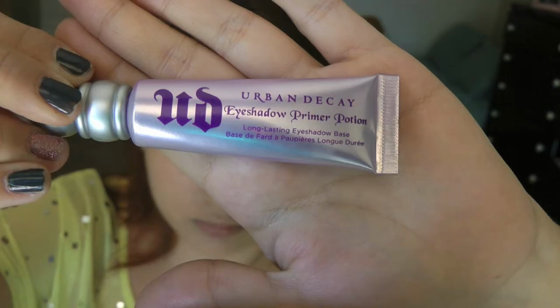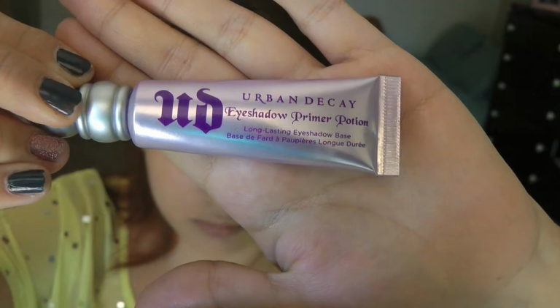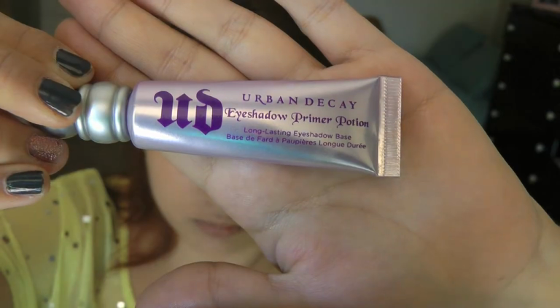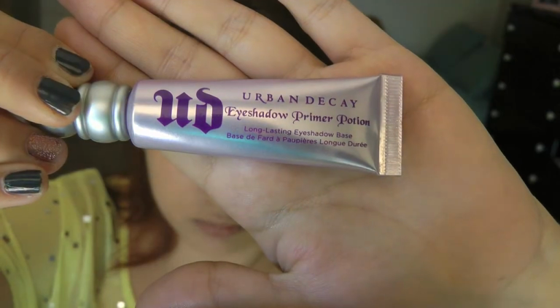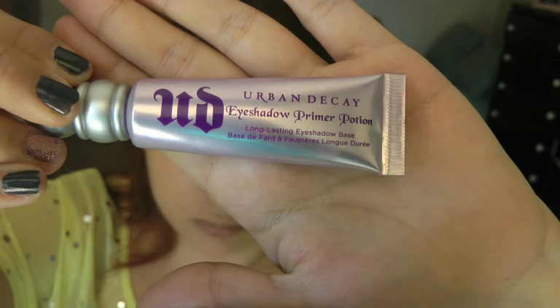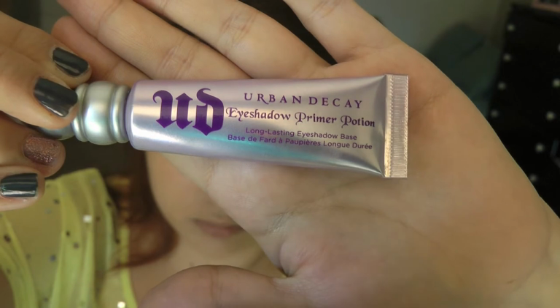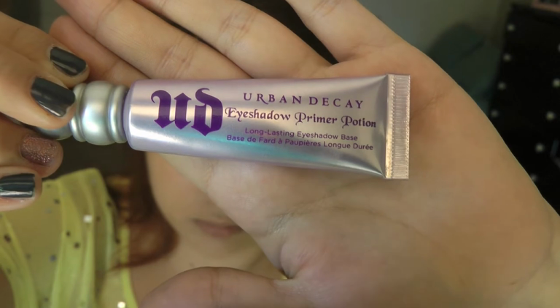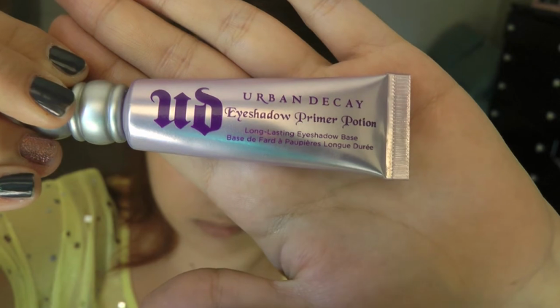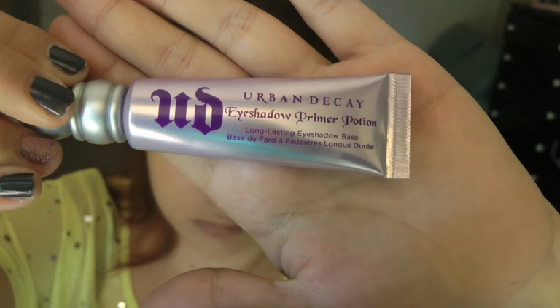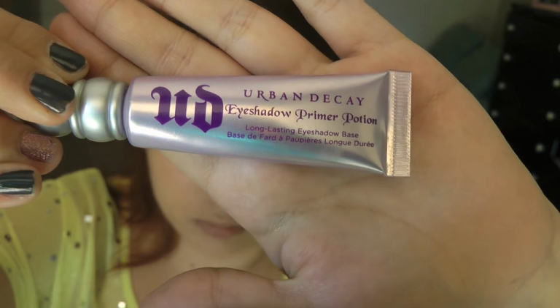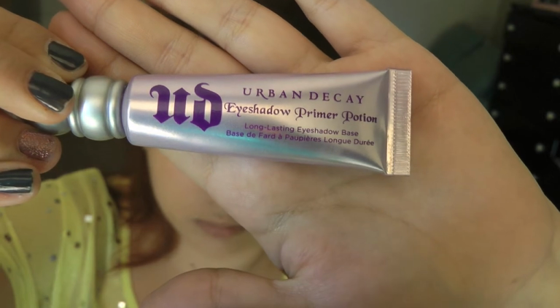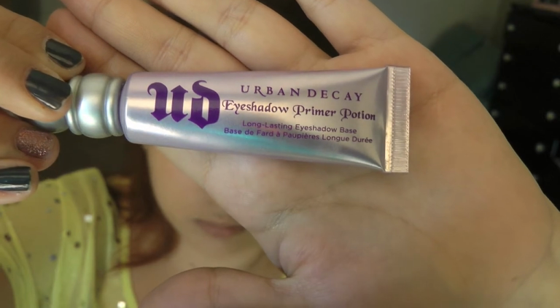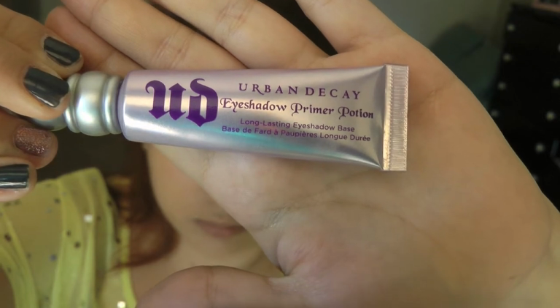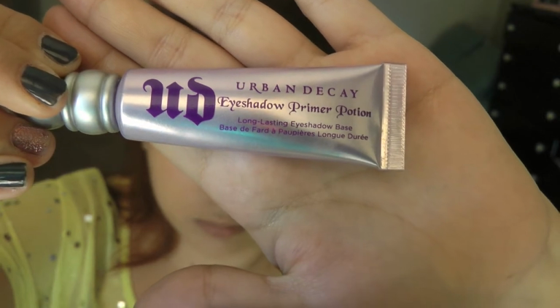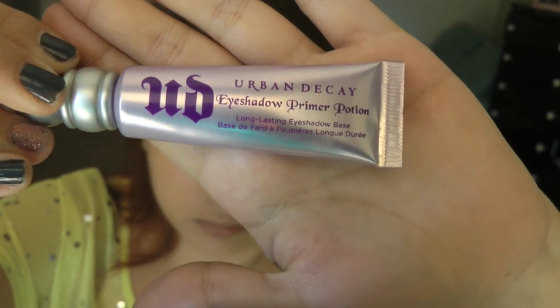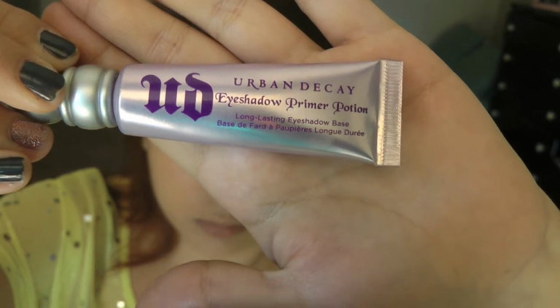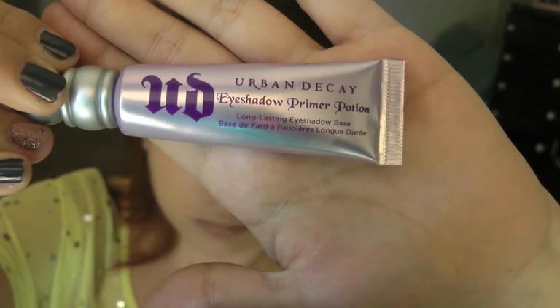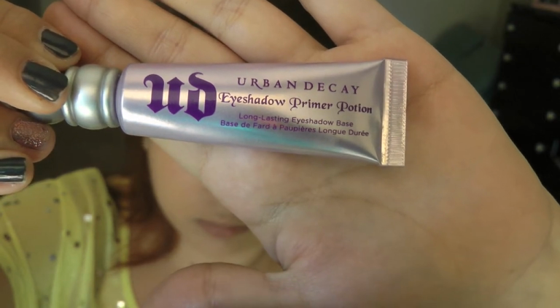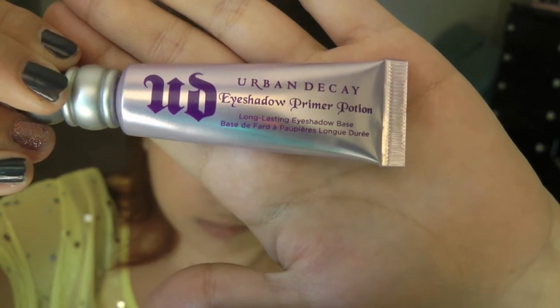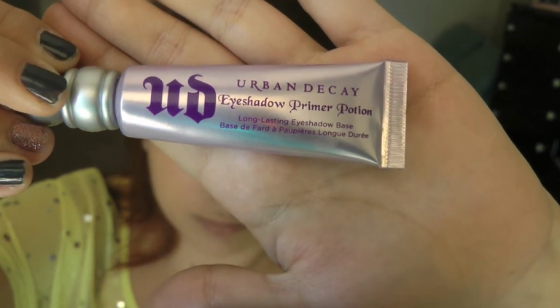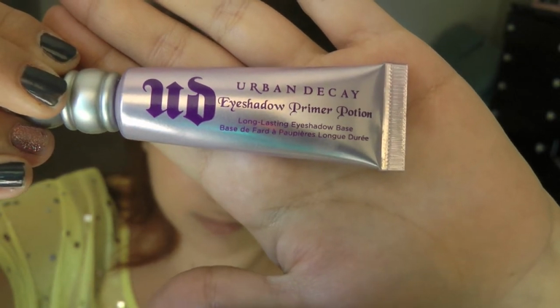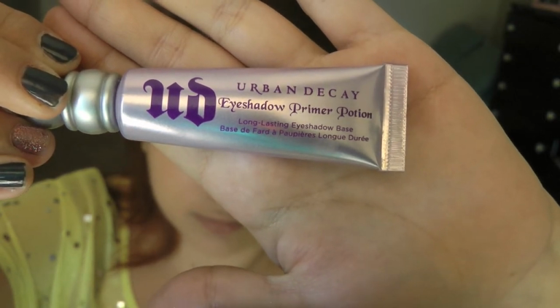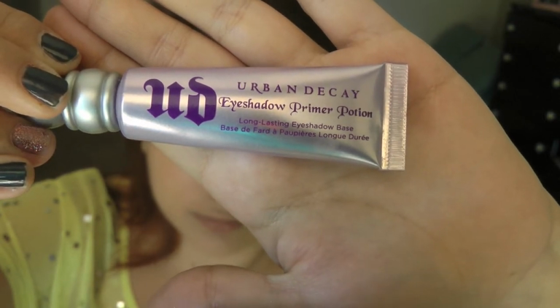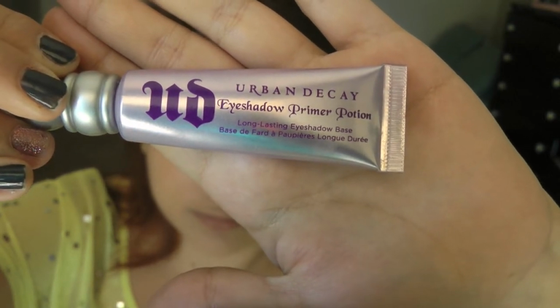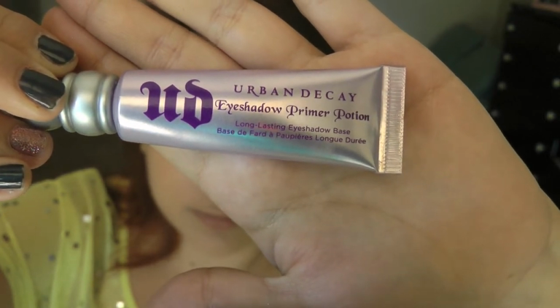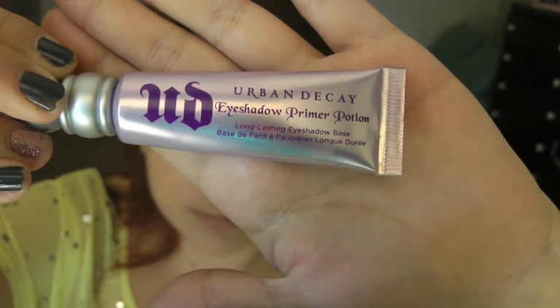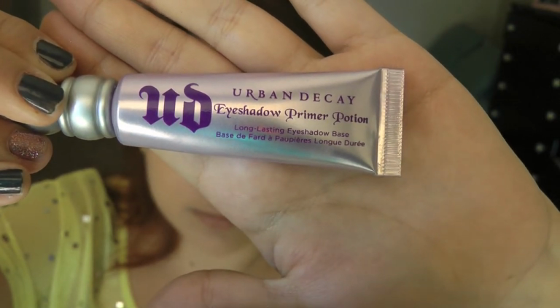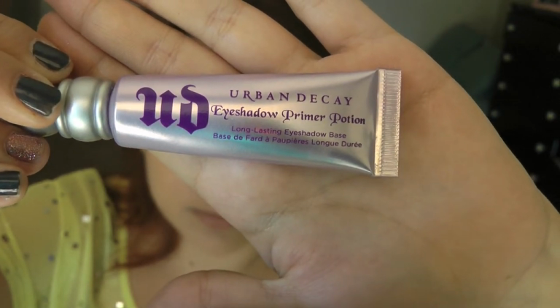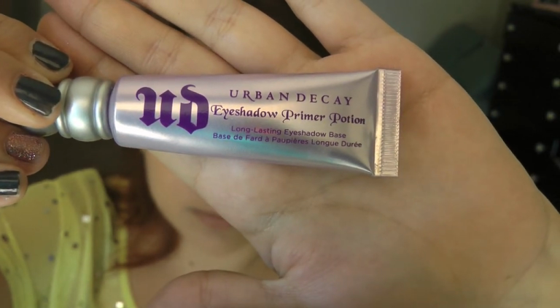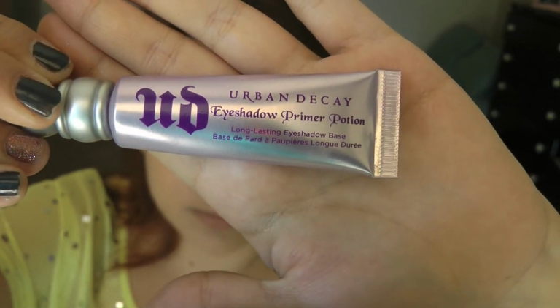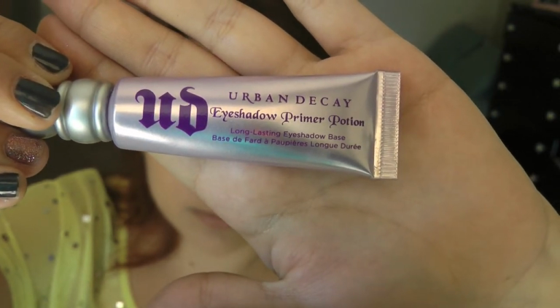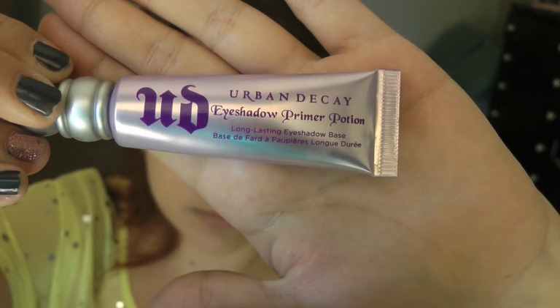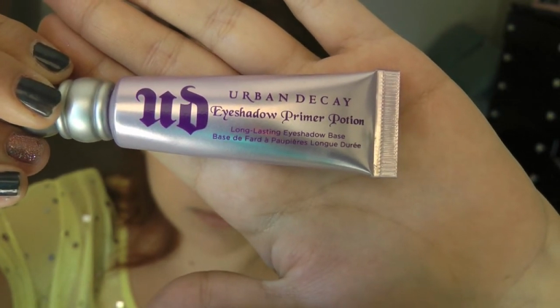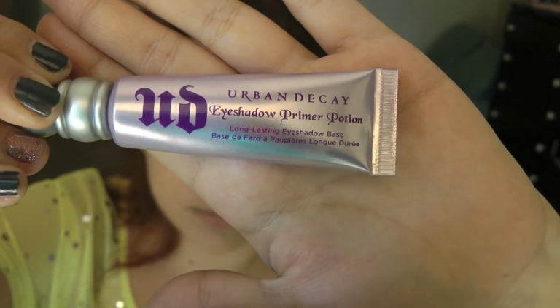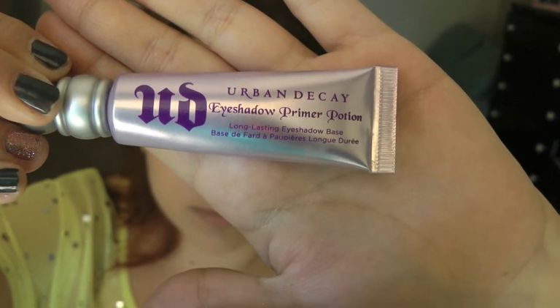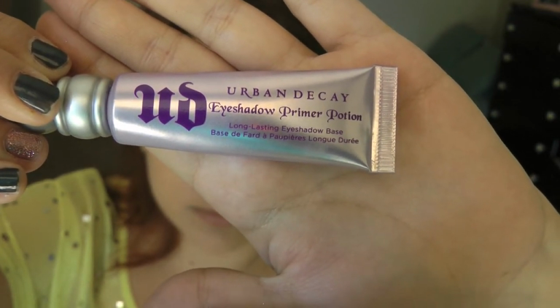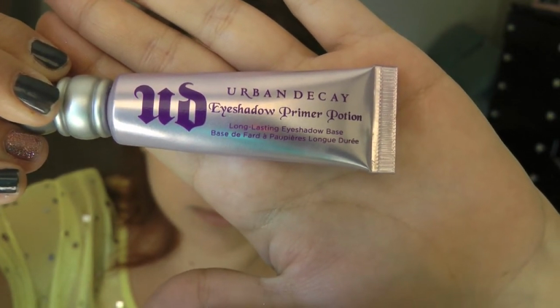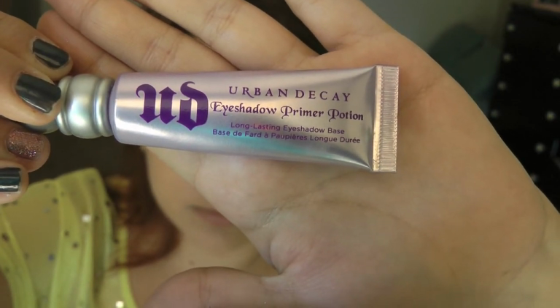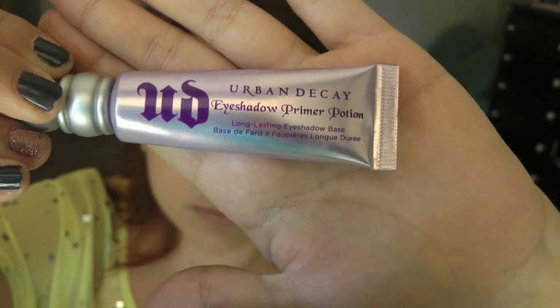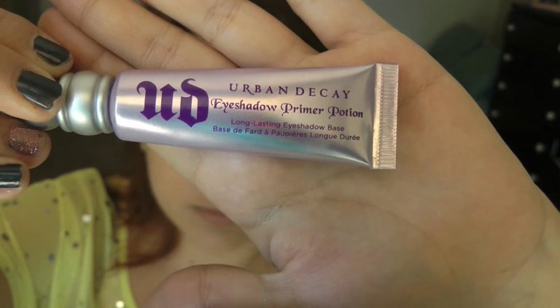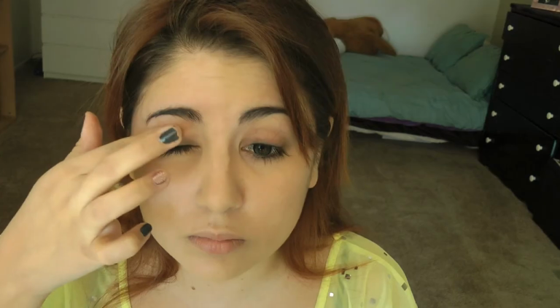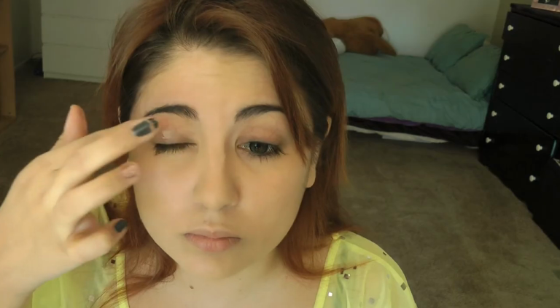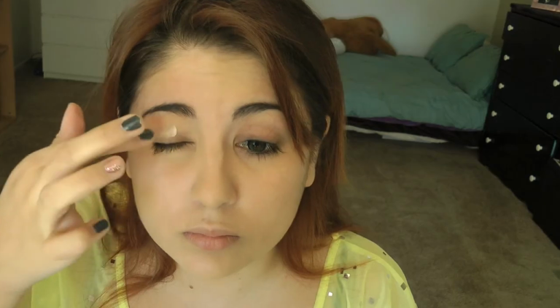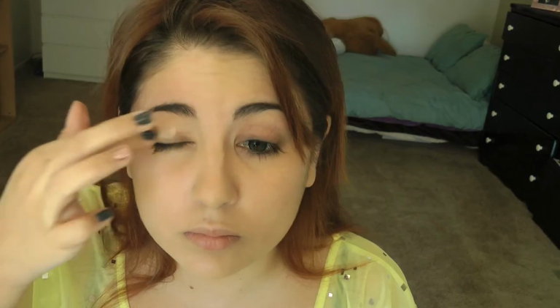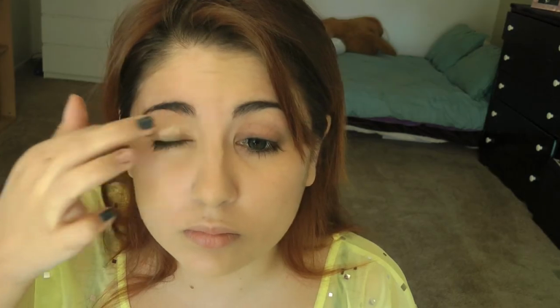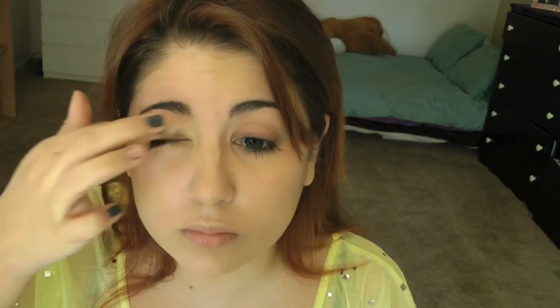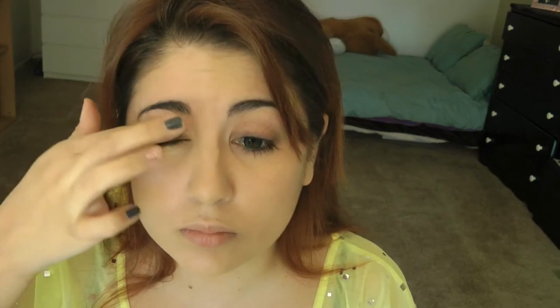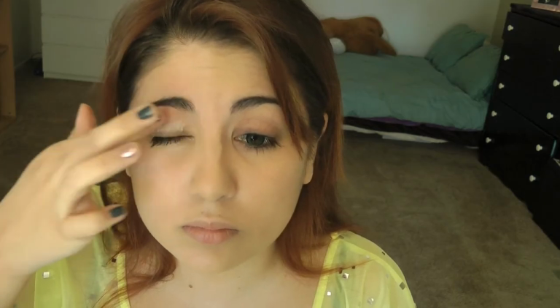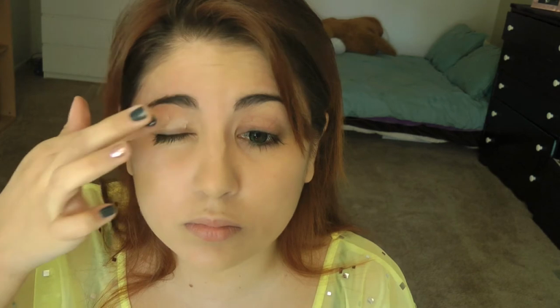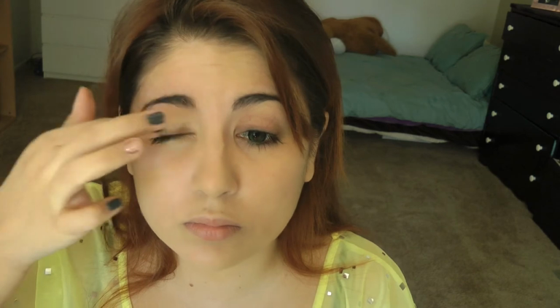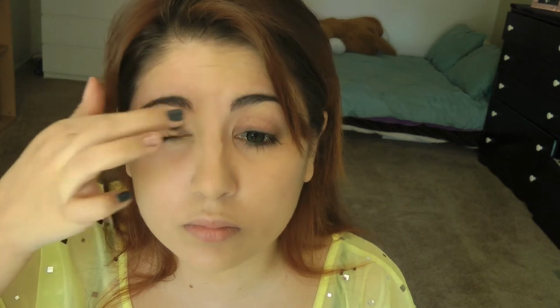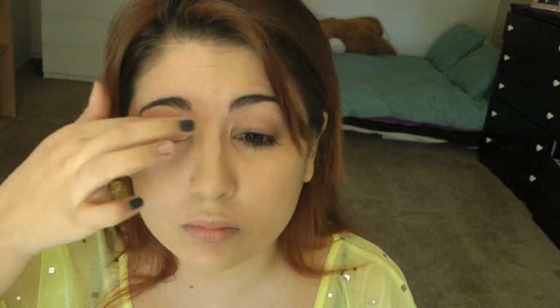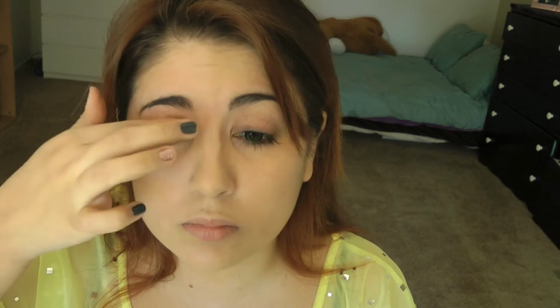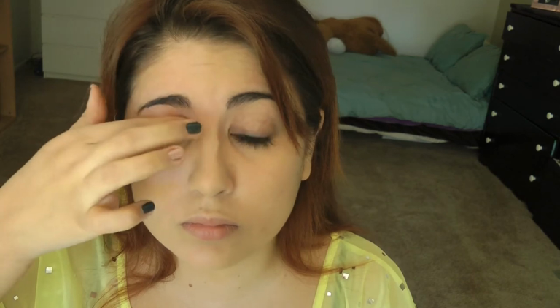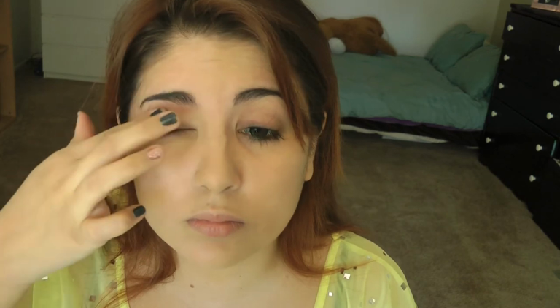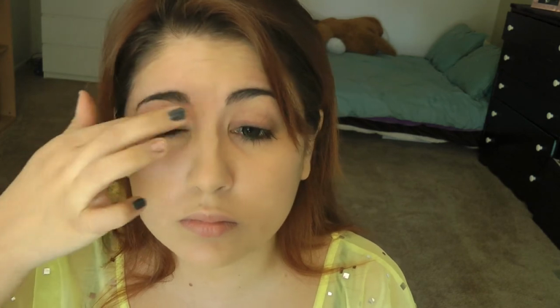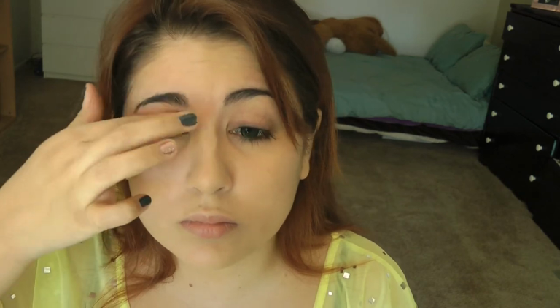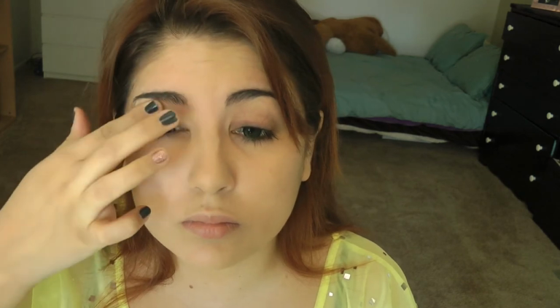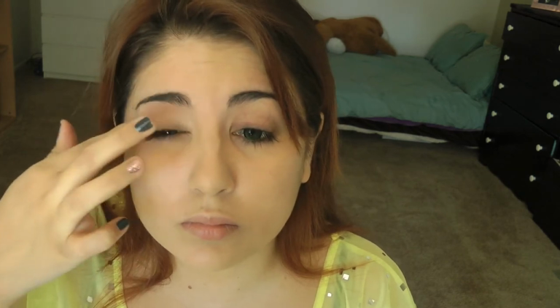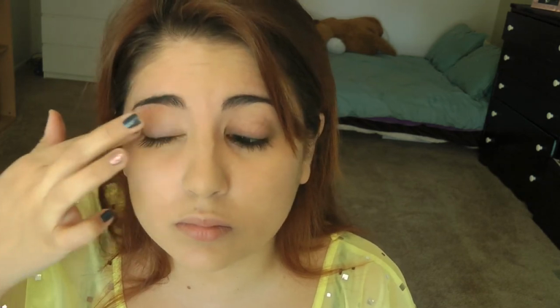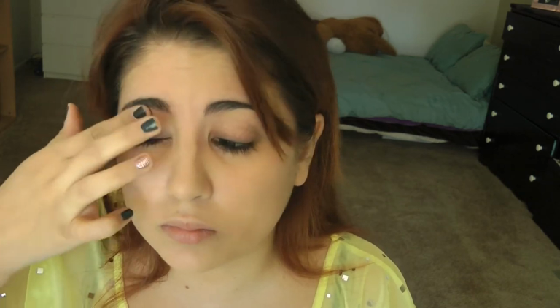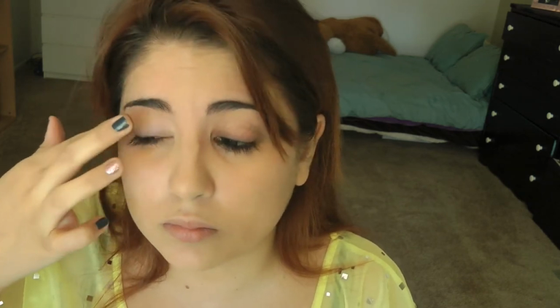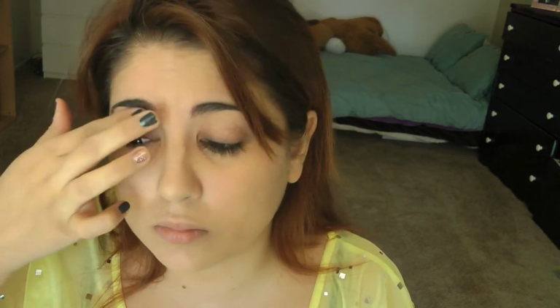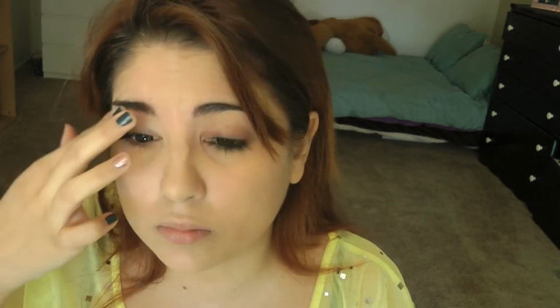Next I'm taking Urban Decay Primer Potion and I'm going to prime my eyelids with this. This will prevent any creasing and also help my shadow stand out just a little bit more.